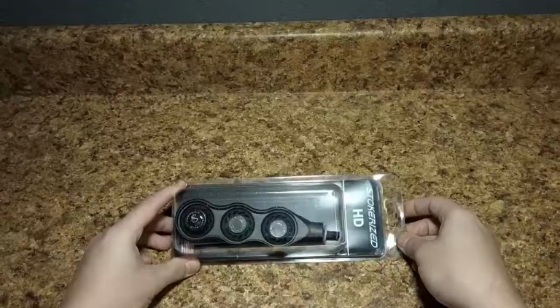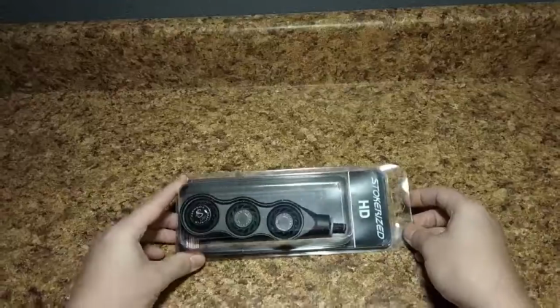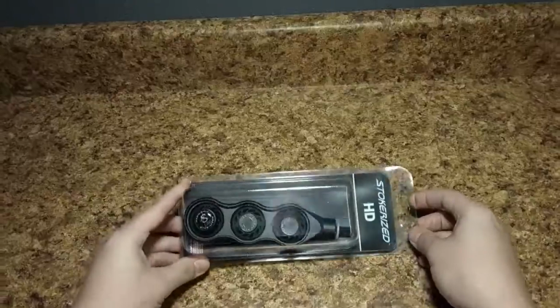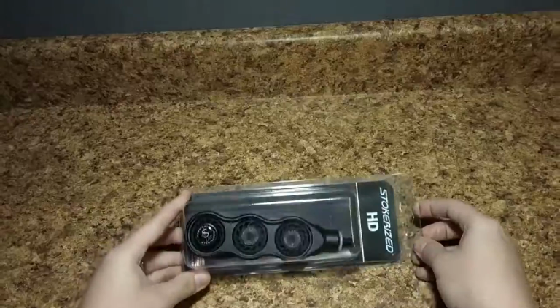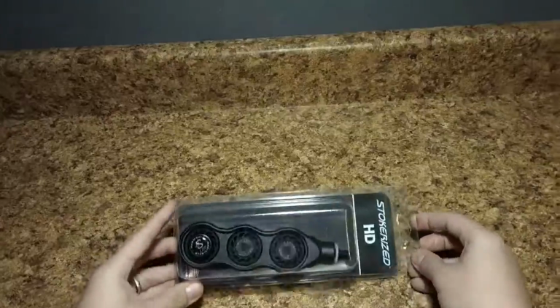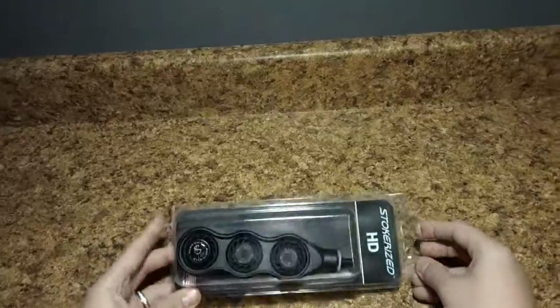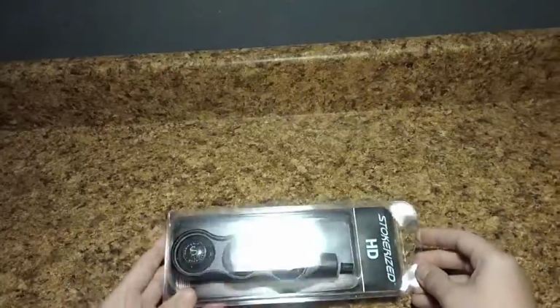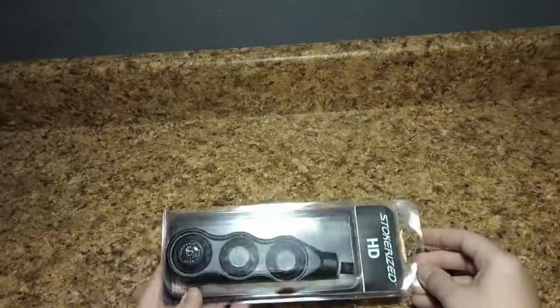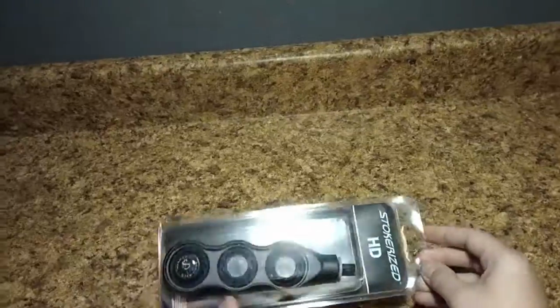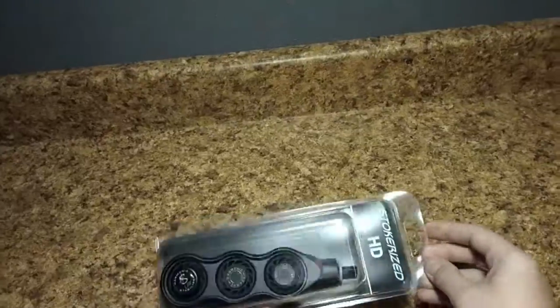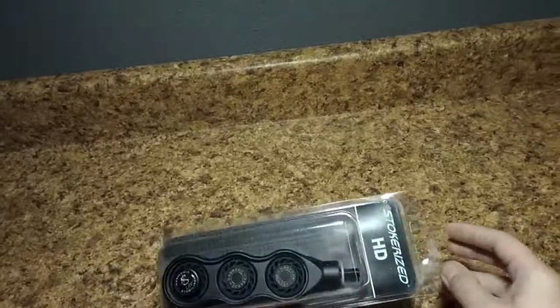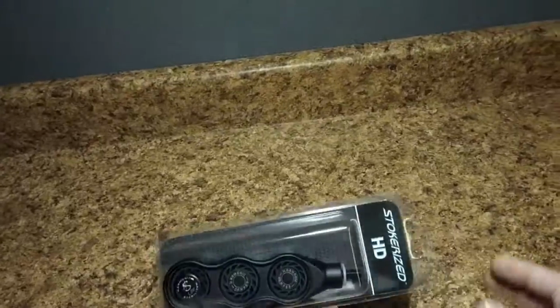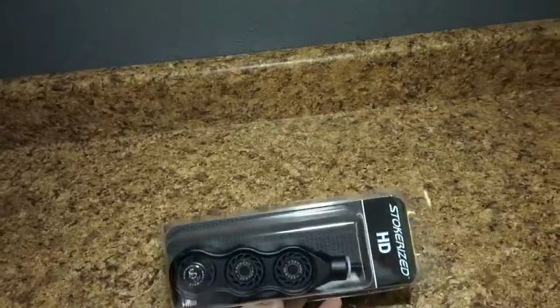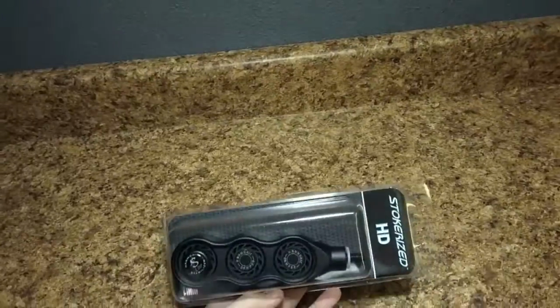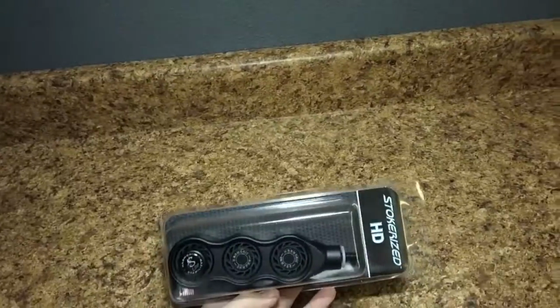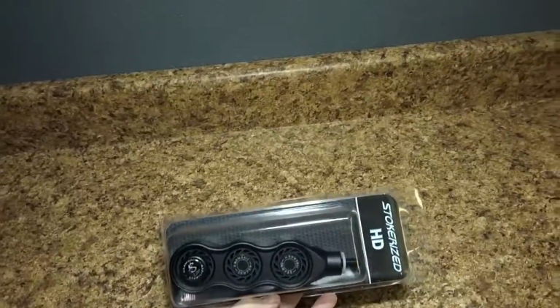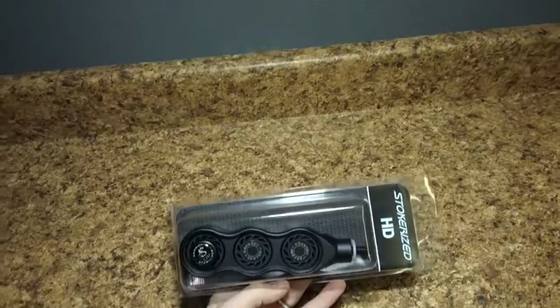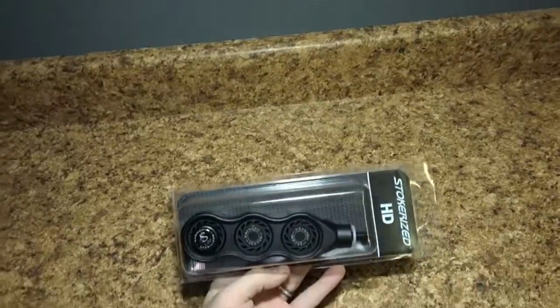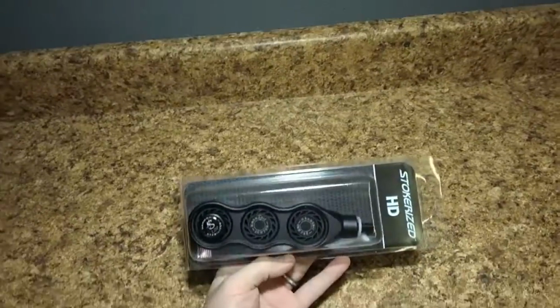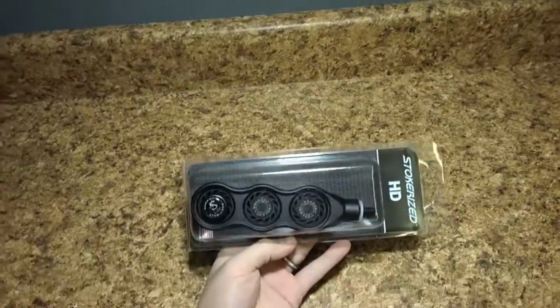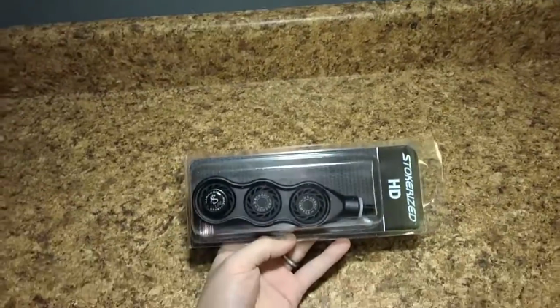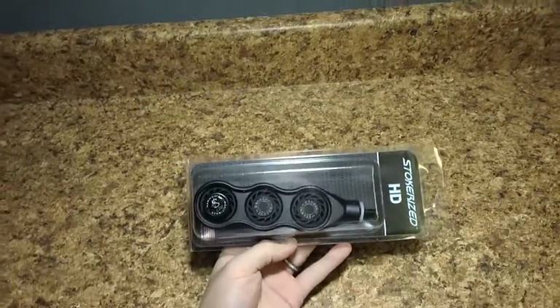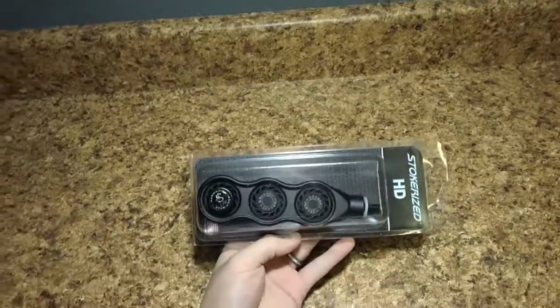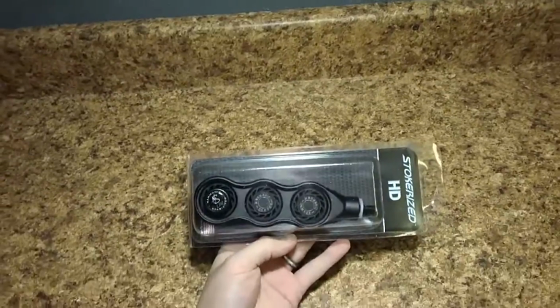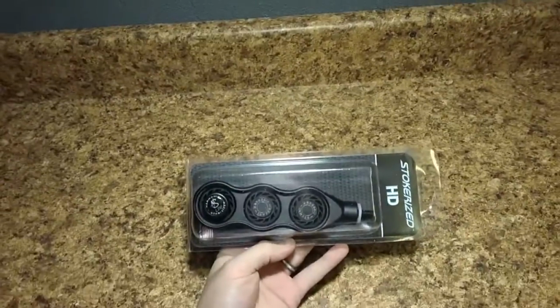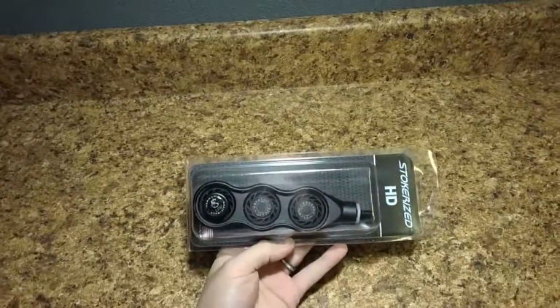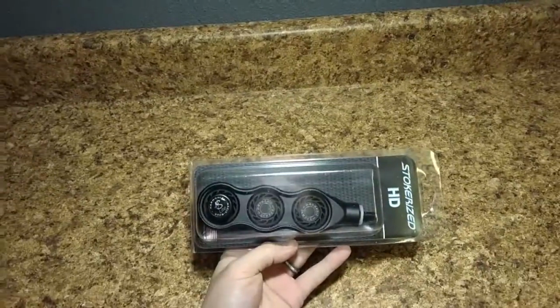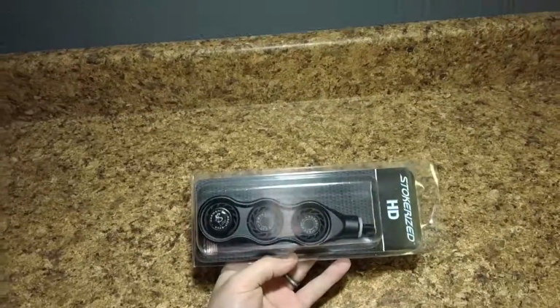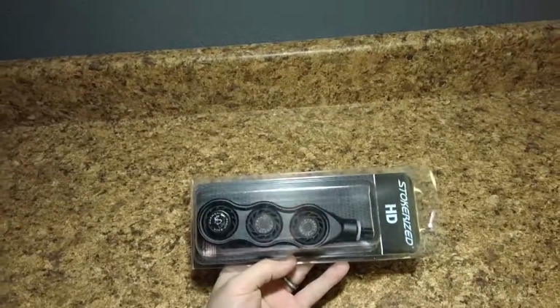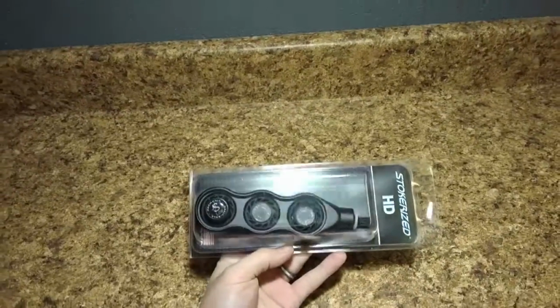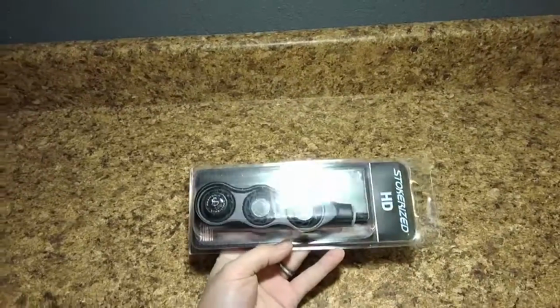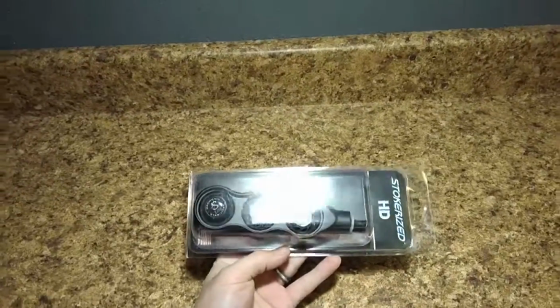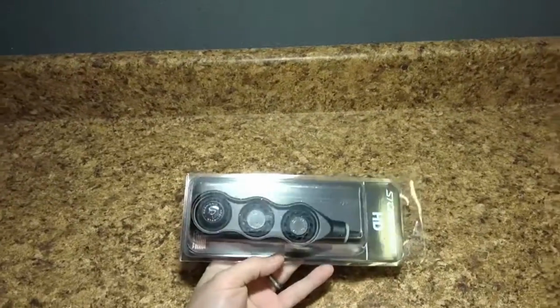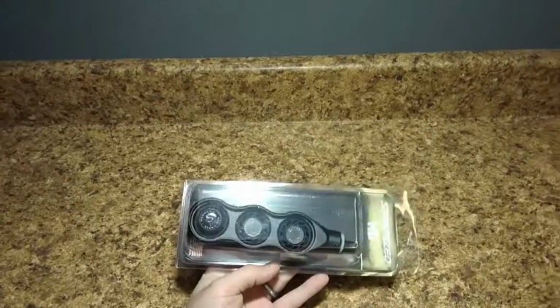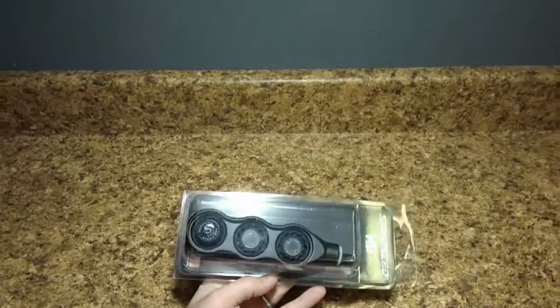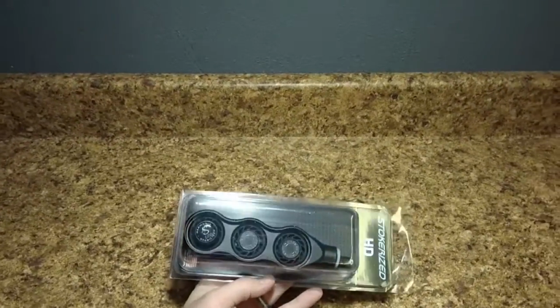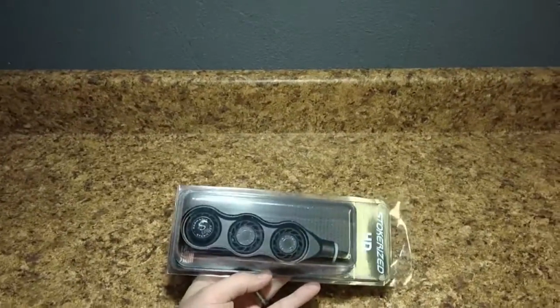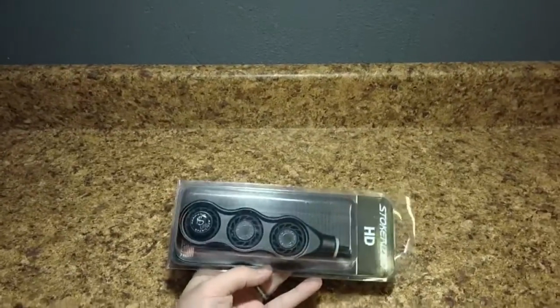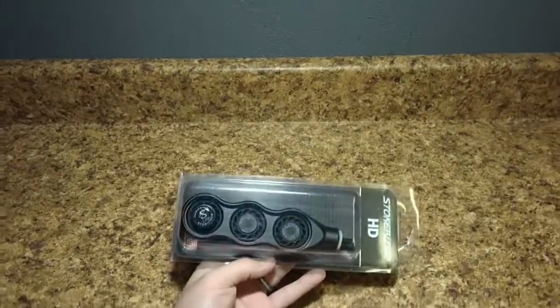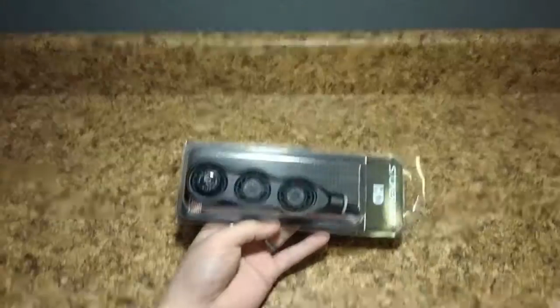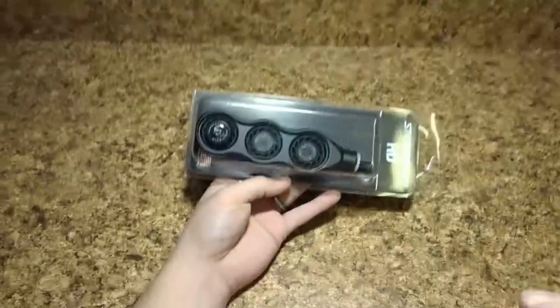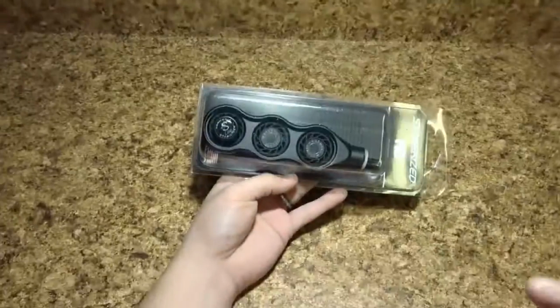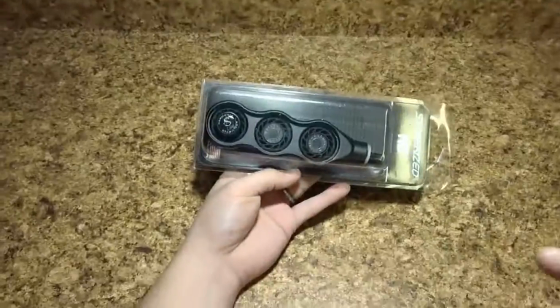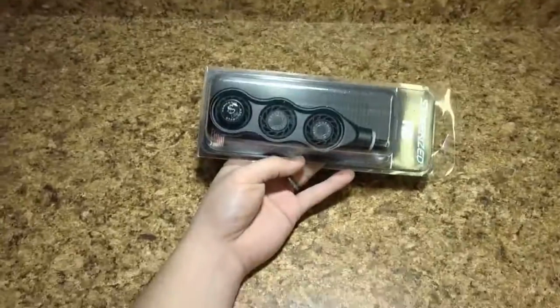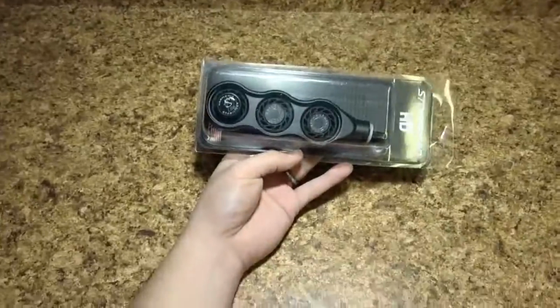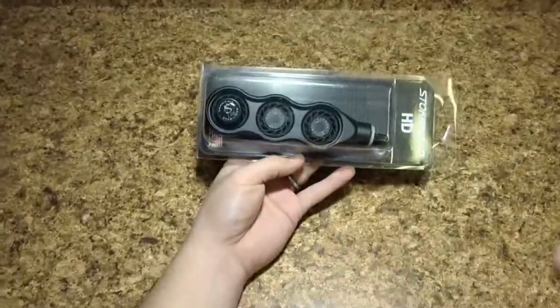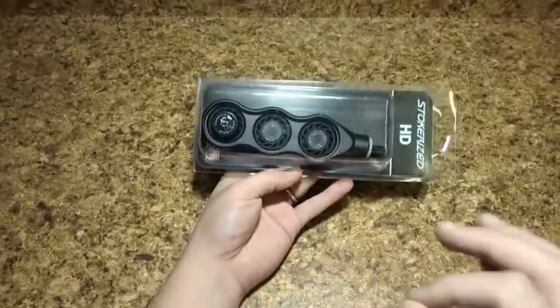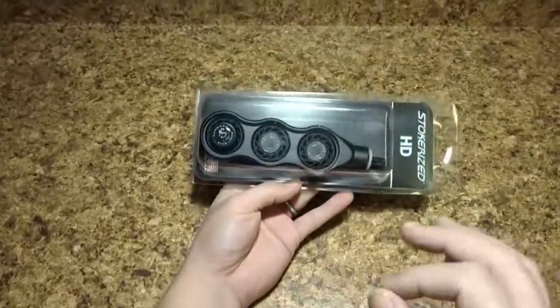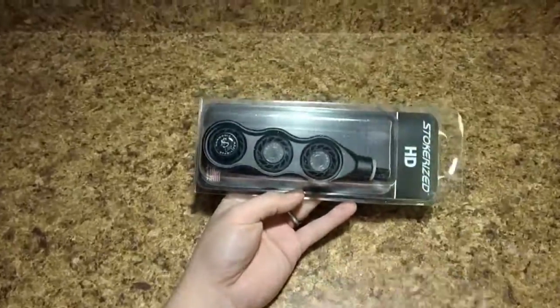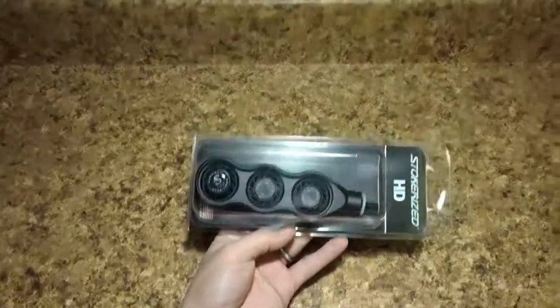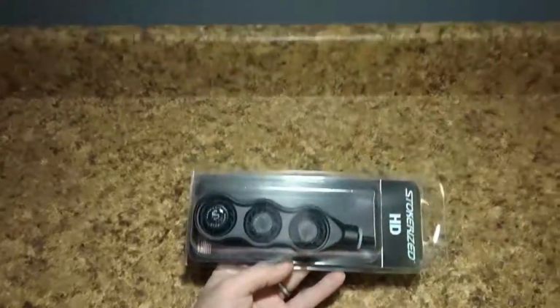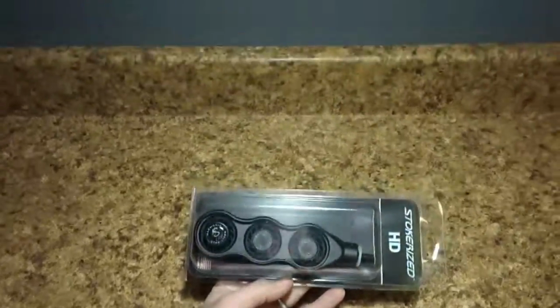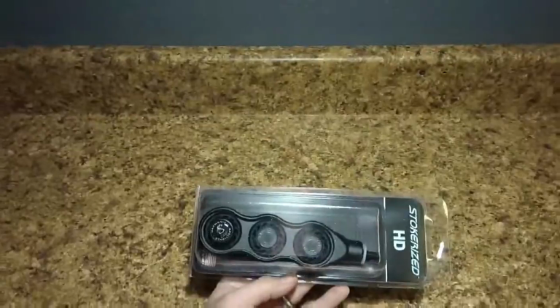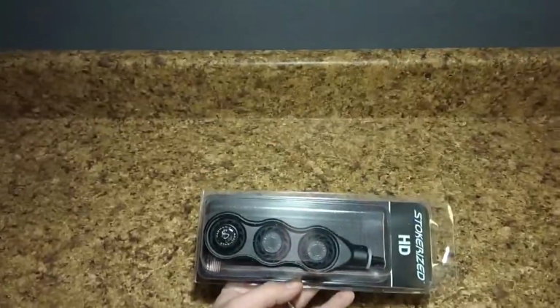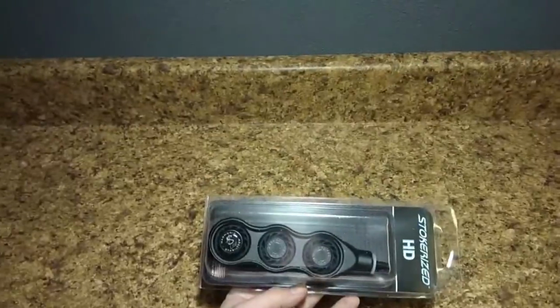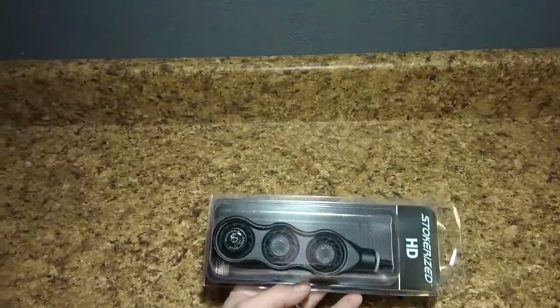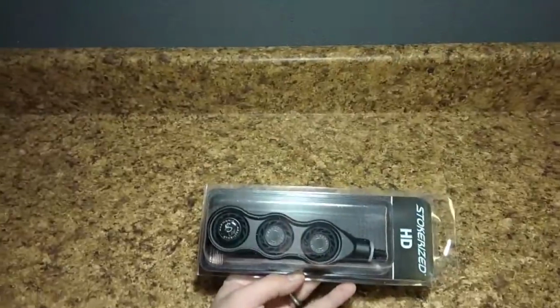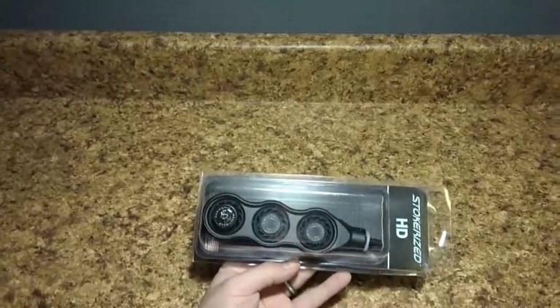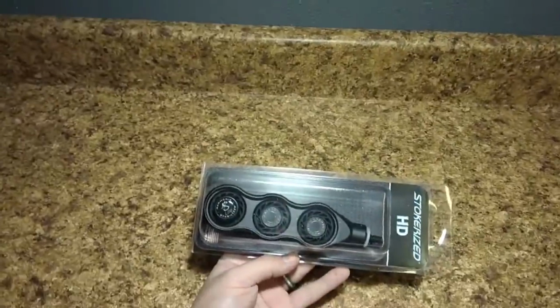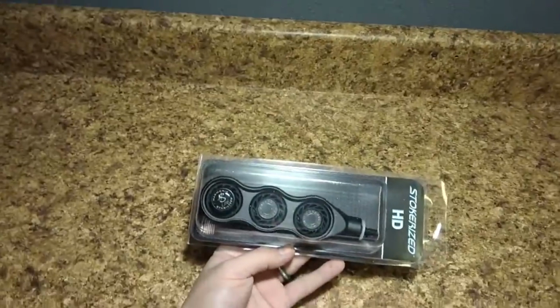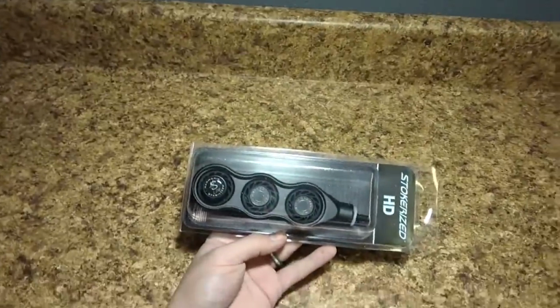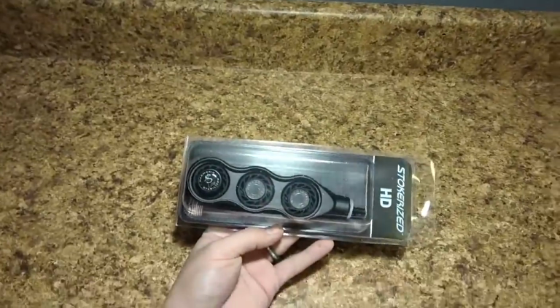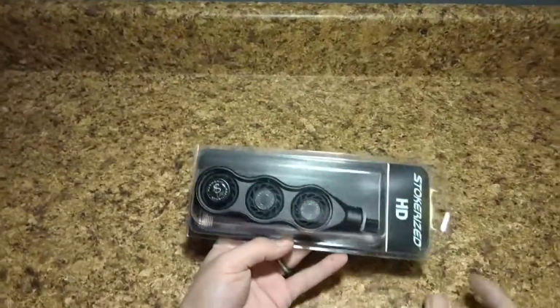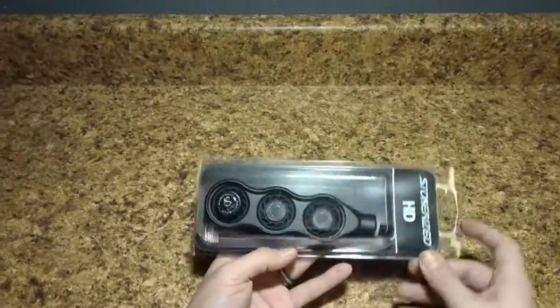How's it going everybody? My name is Jason with Hunter's Friend and we're back today to look at the Stokerized HD3 Stabilizer.